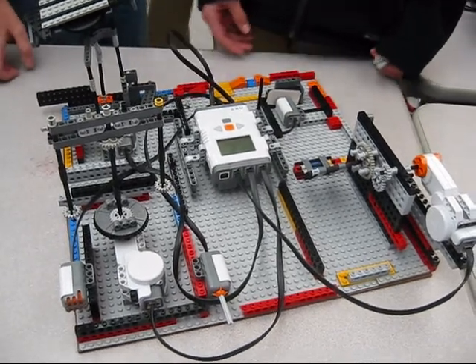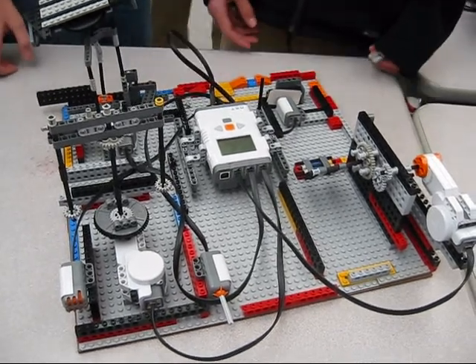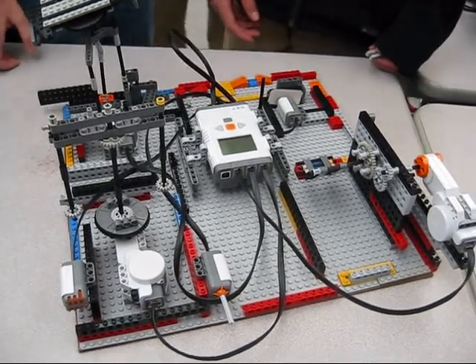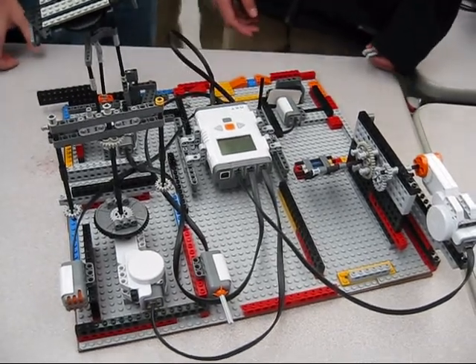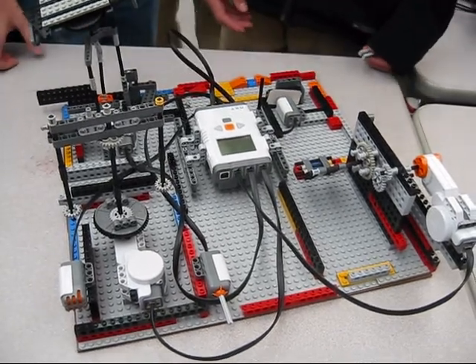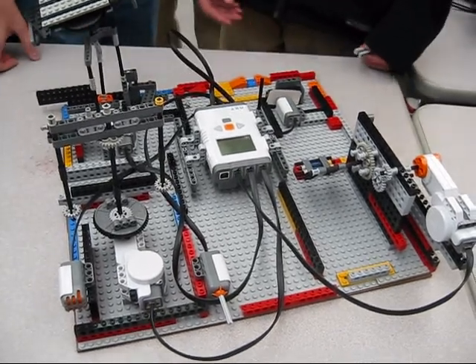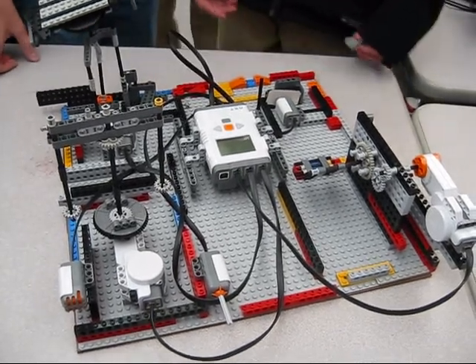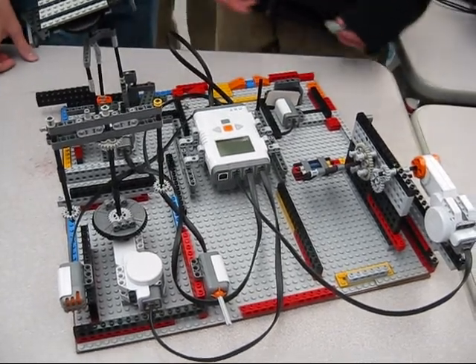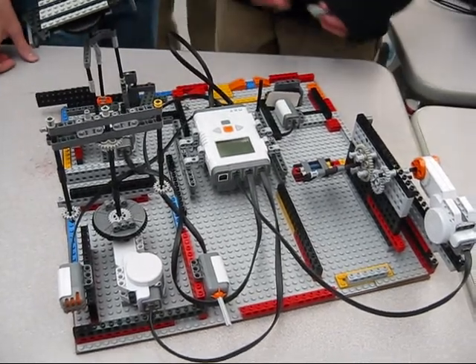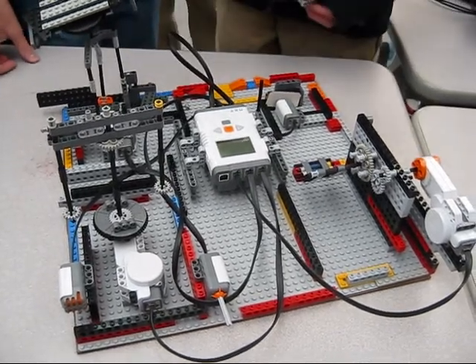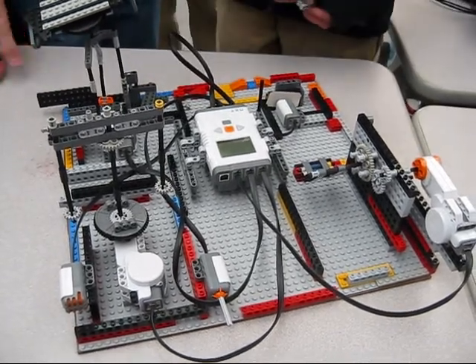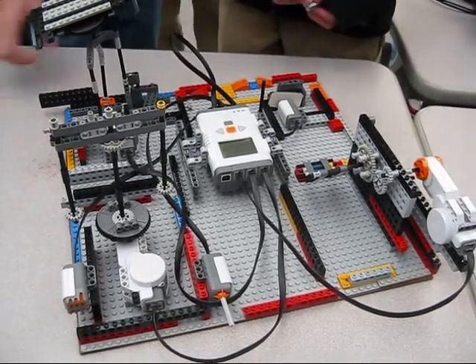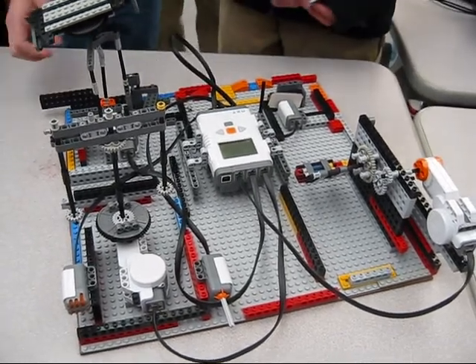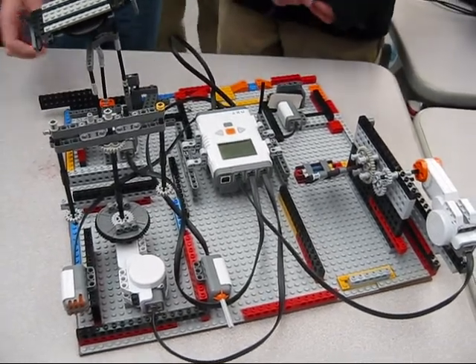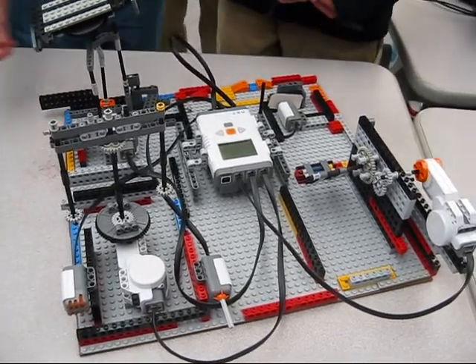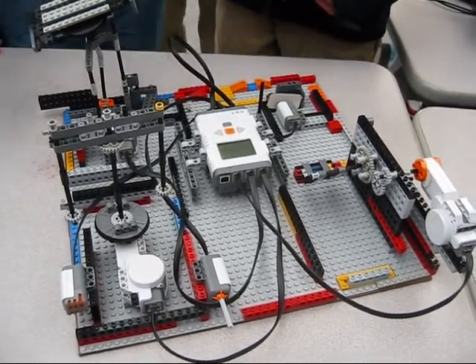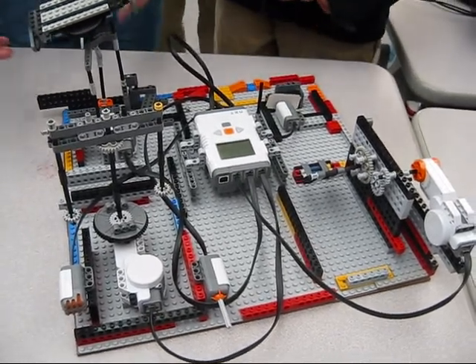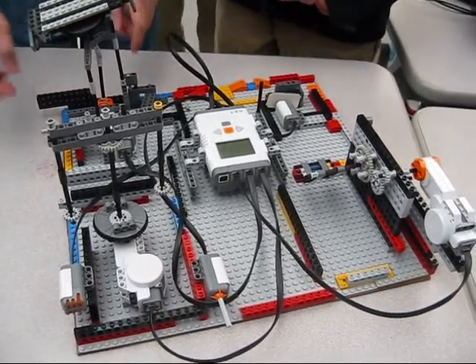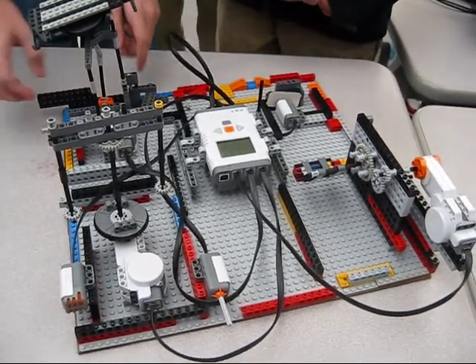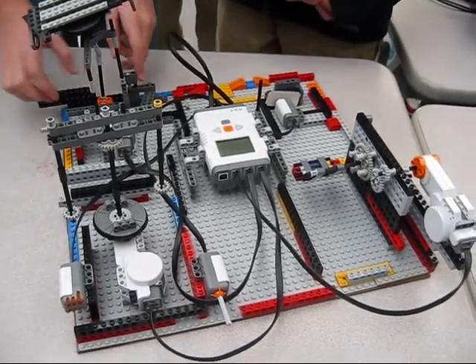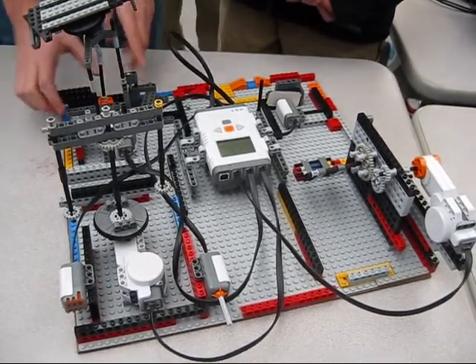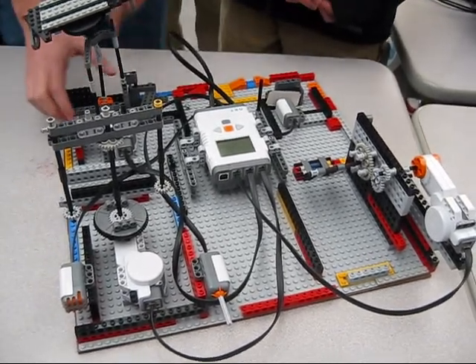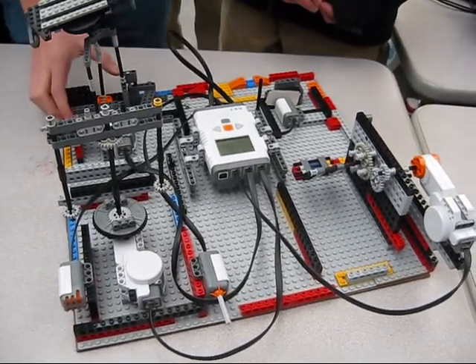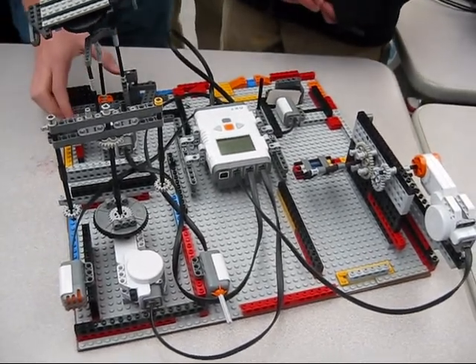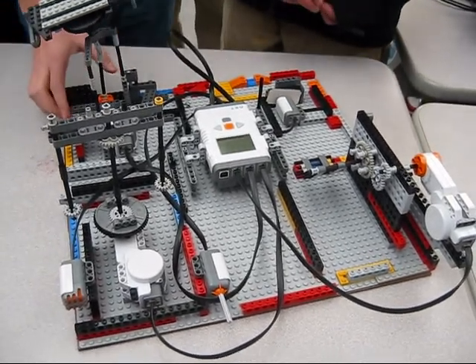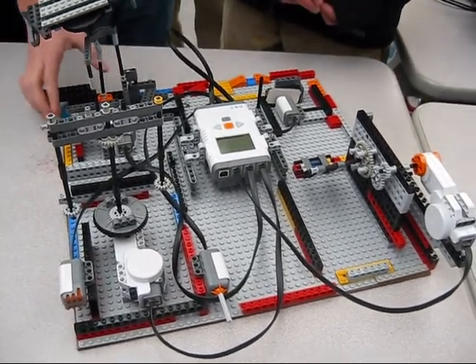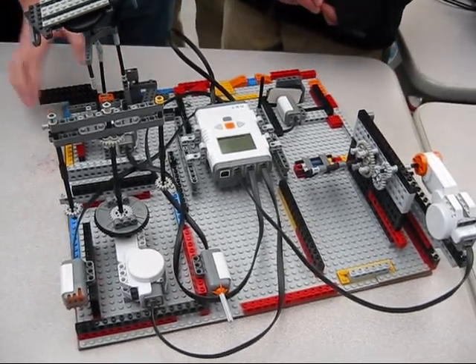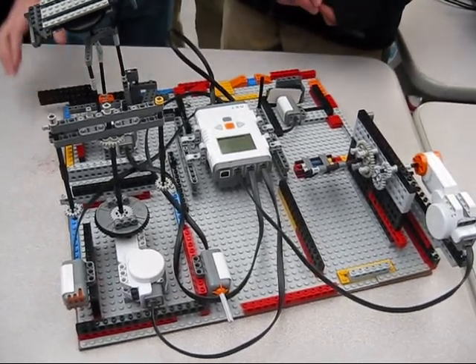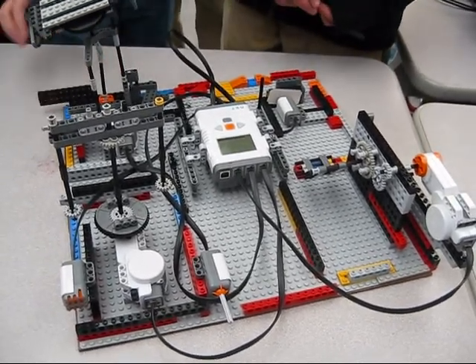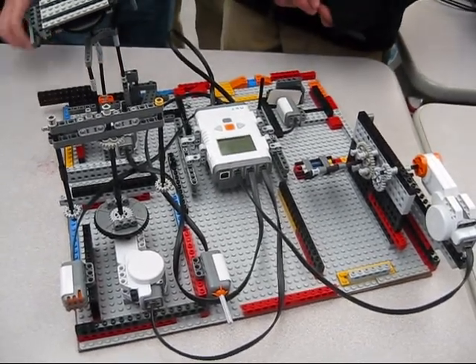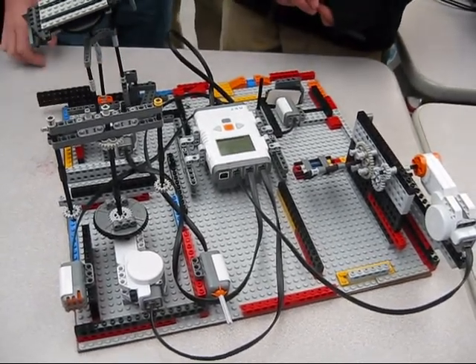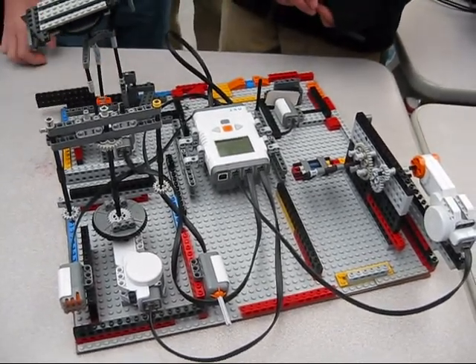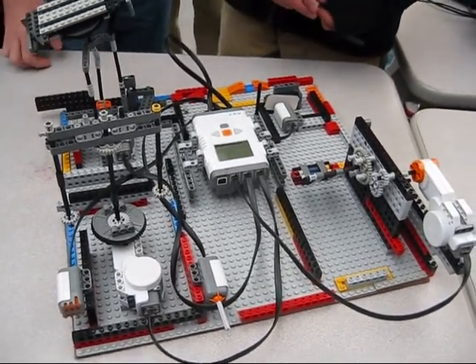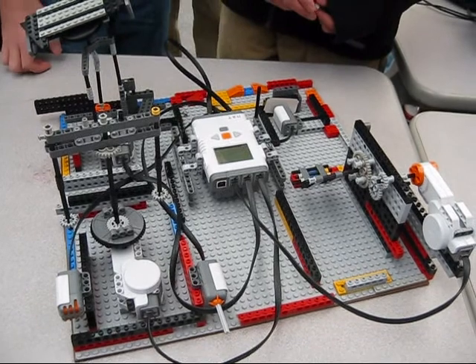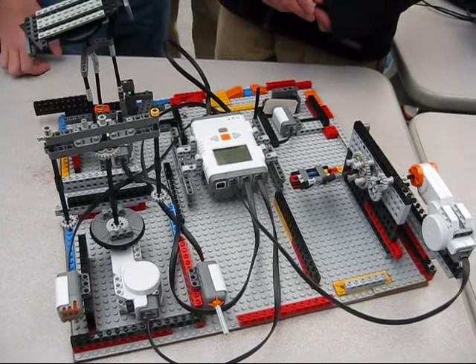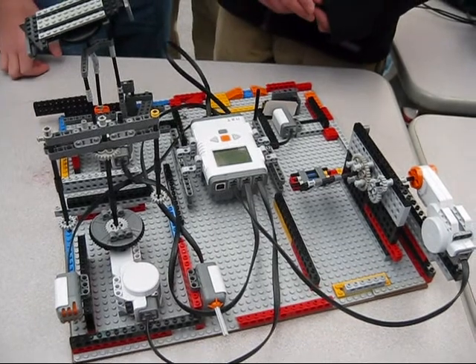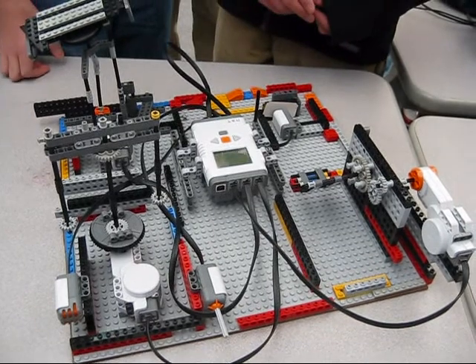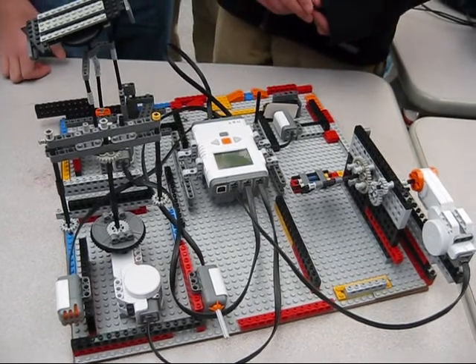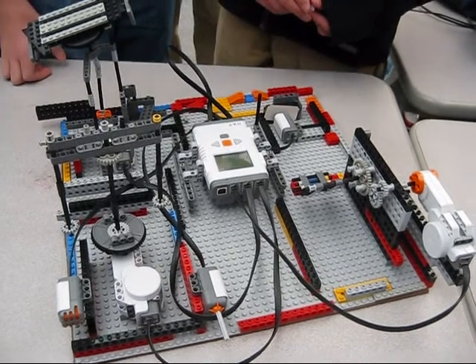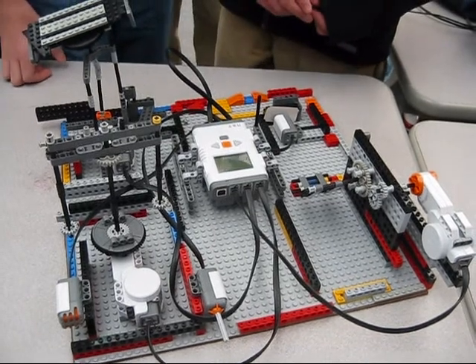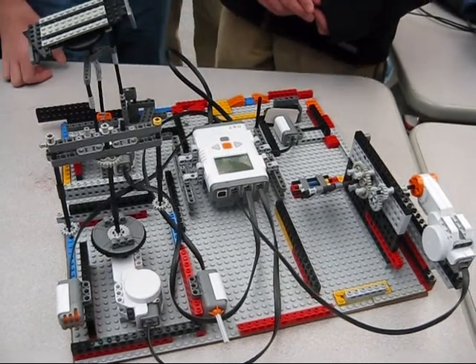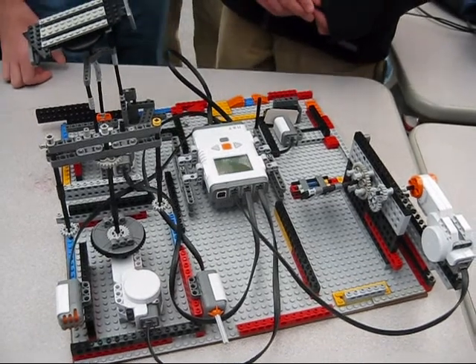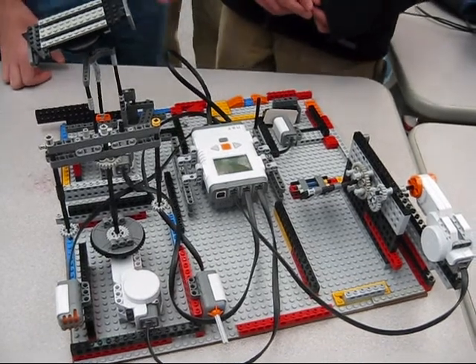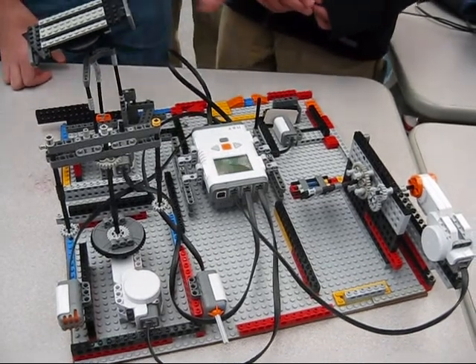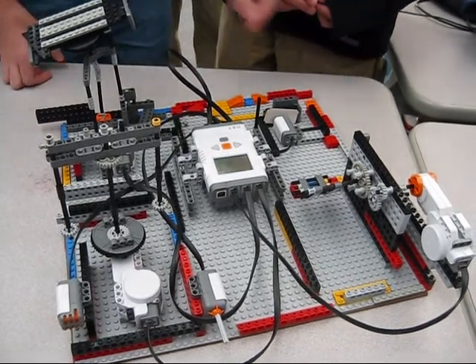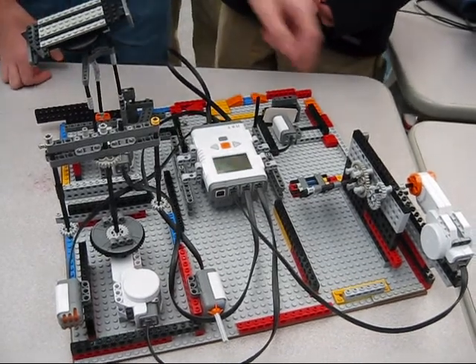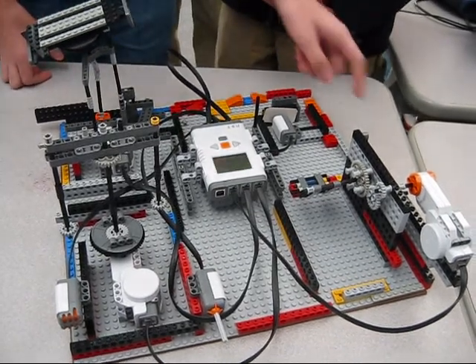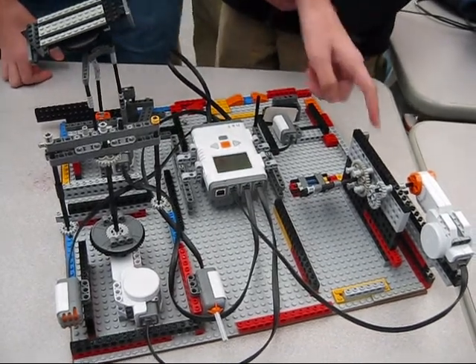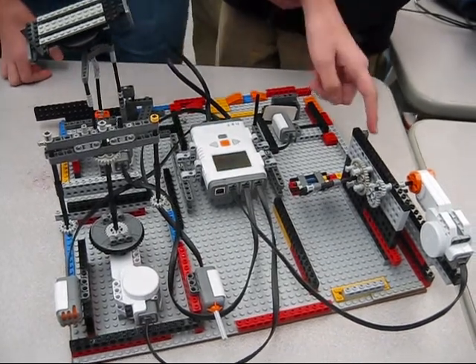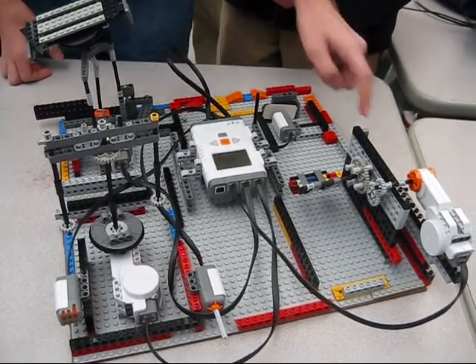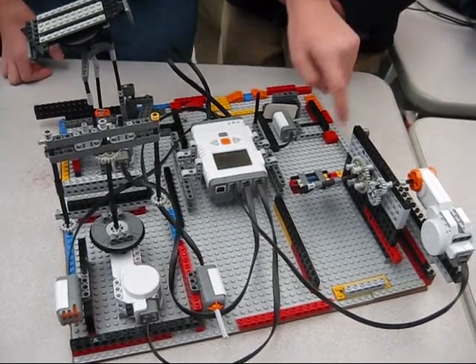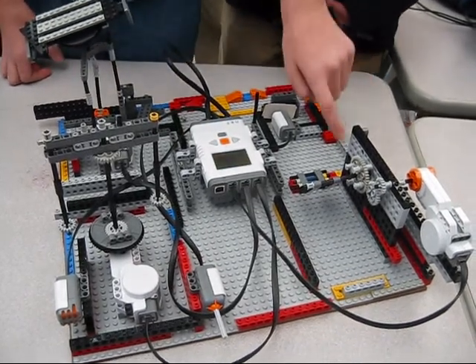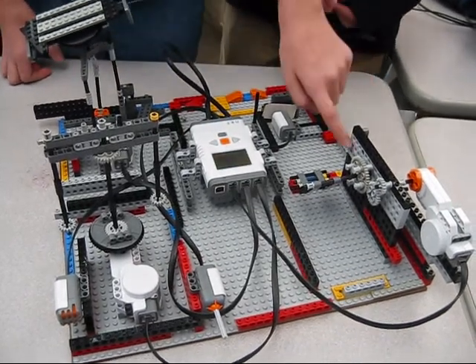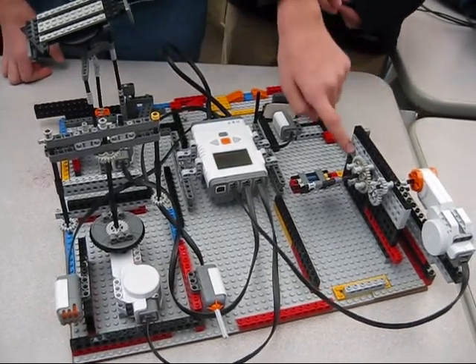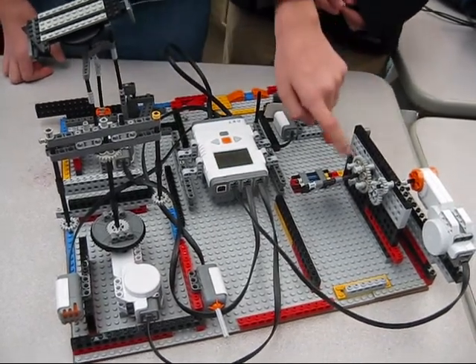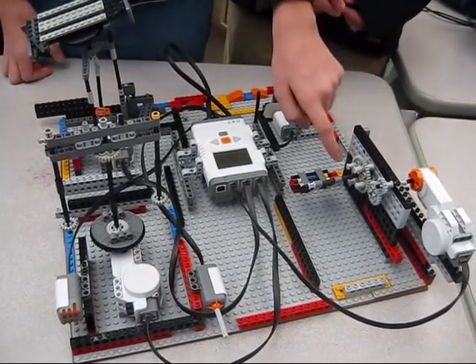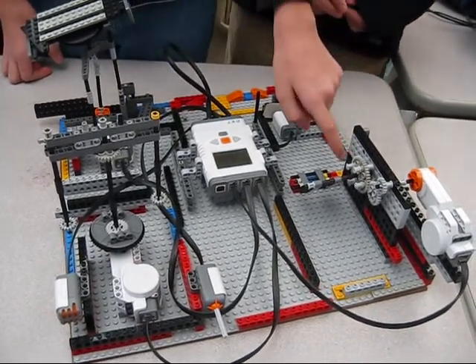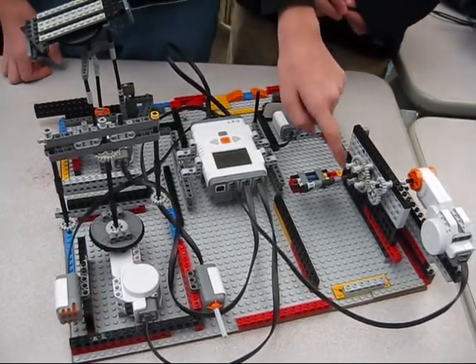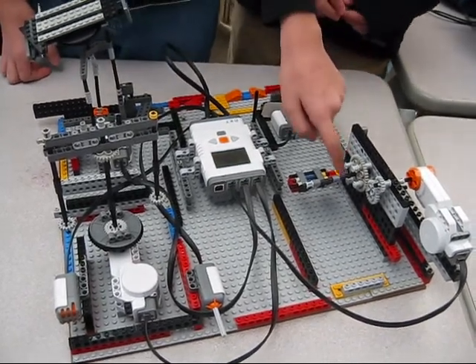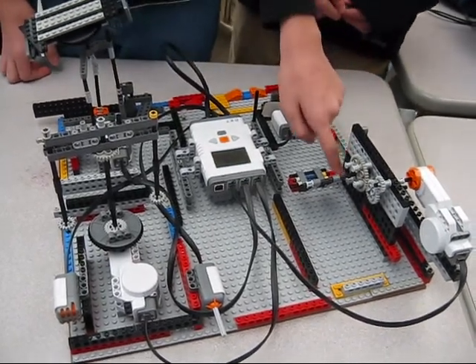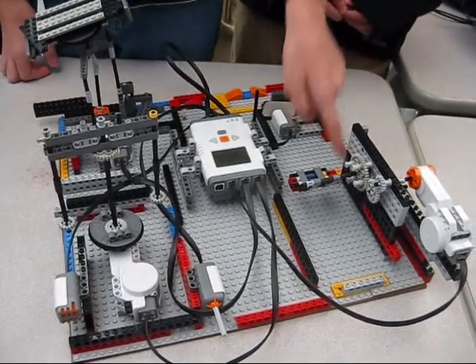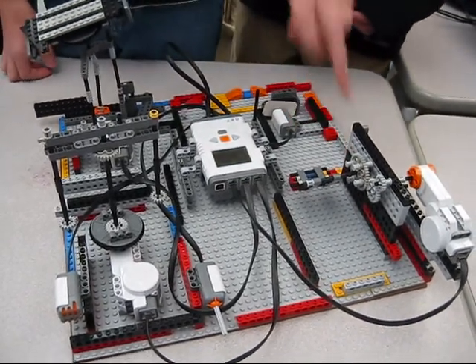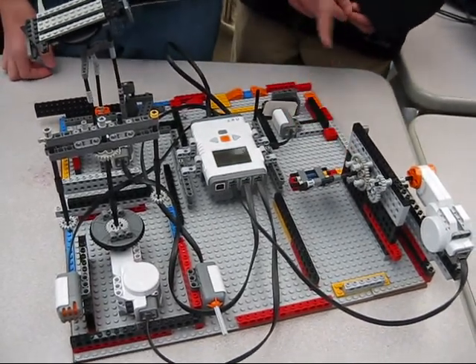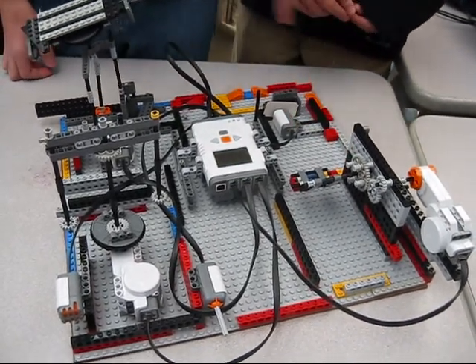If we had more time on our project, we'd probably make this ride more stable and connect more pieces on this wall.